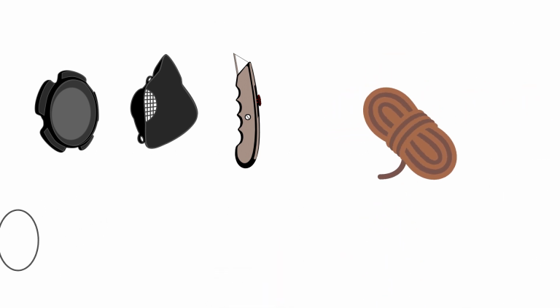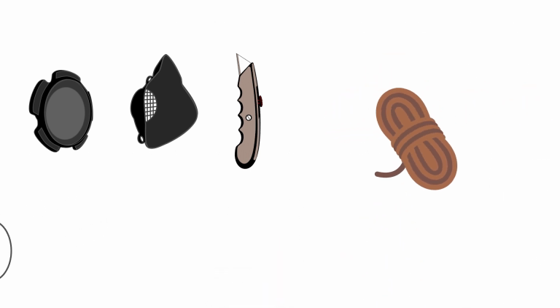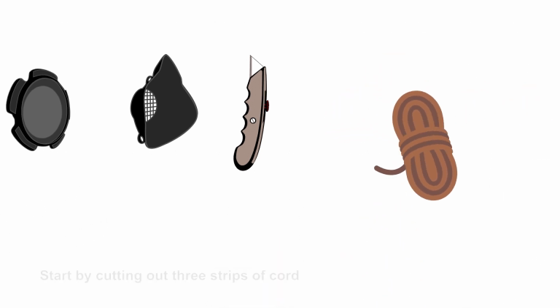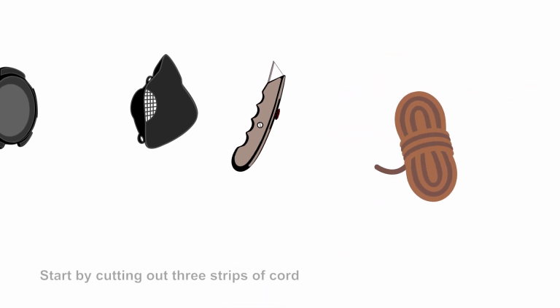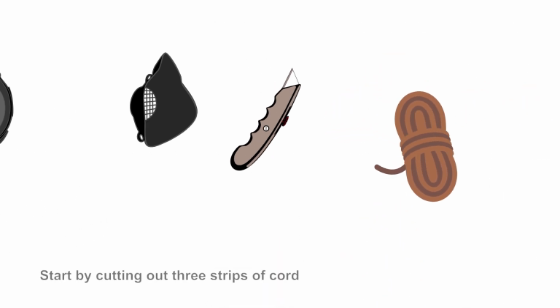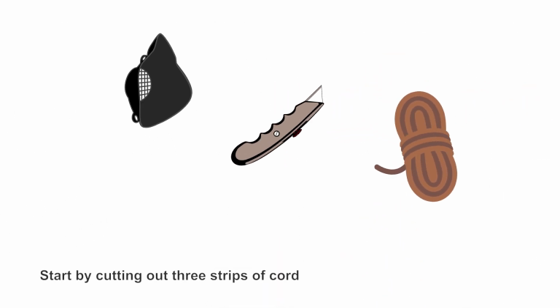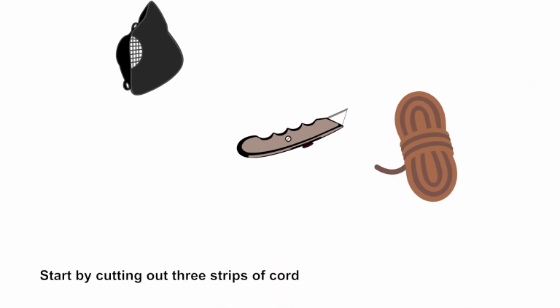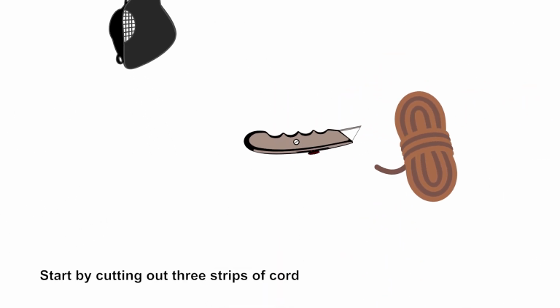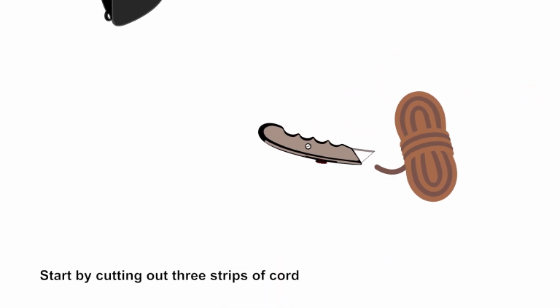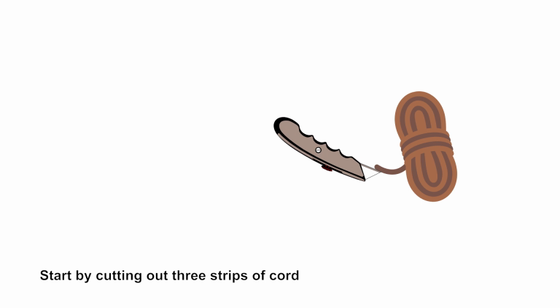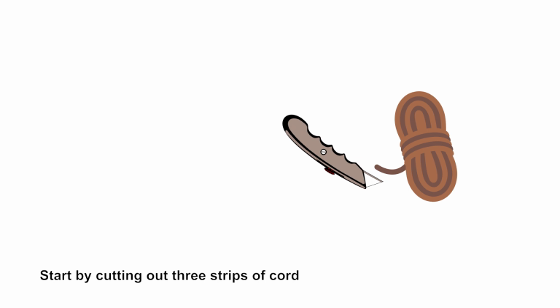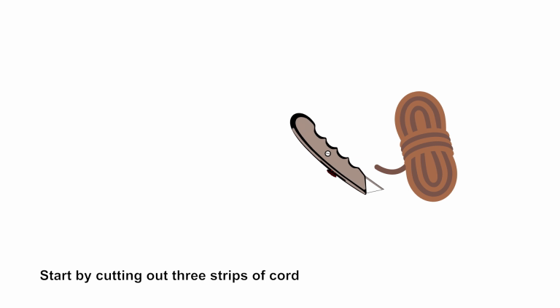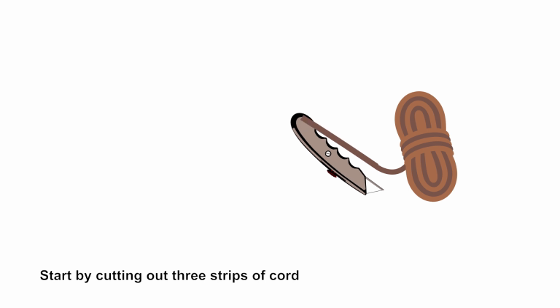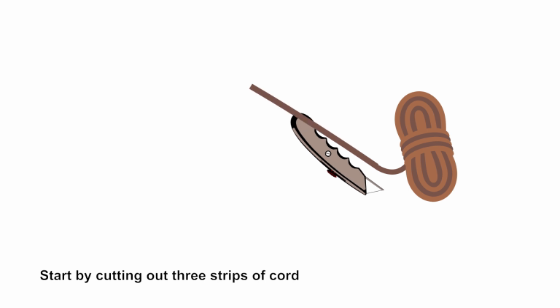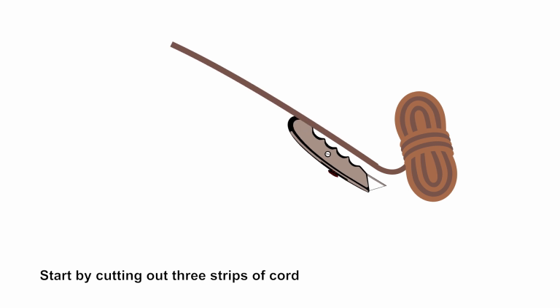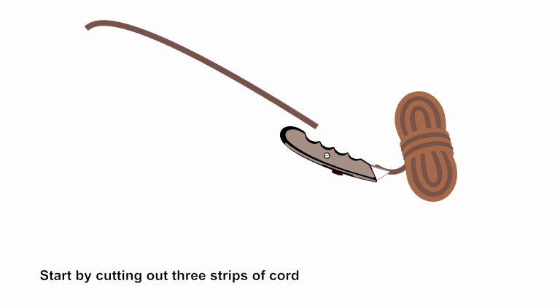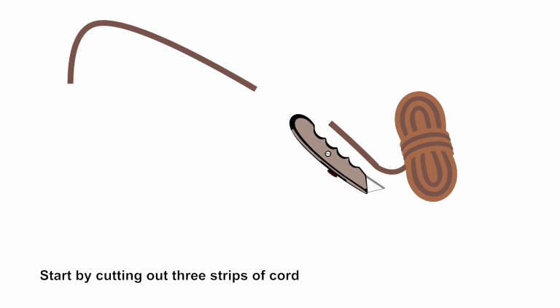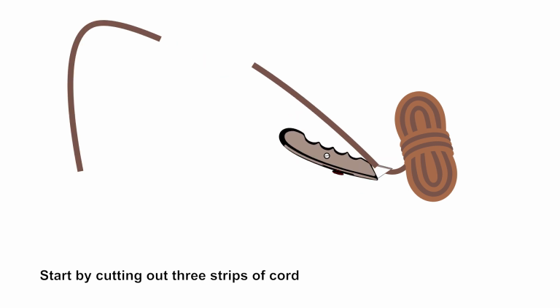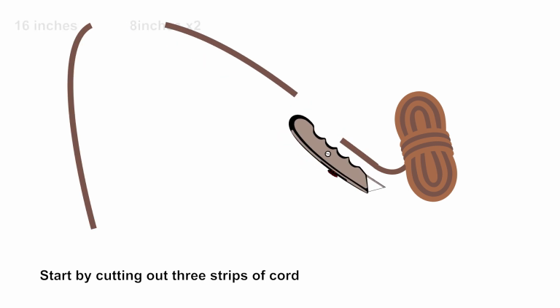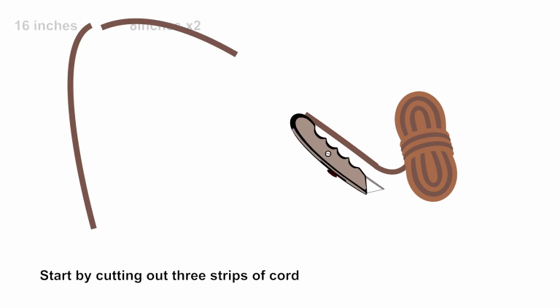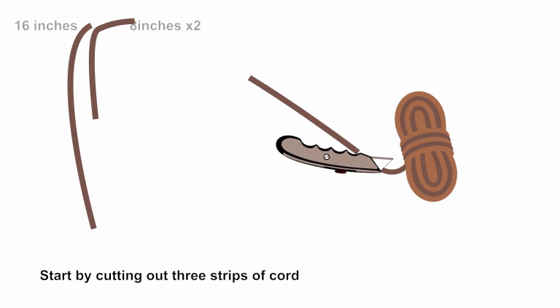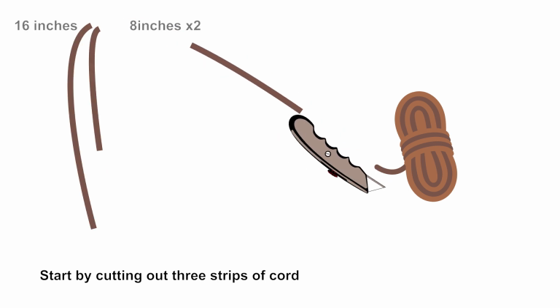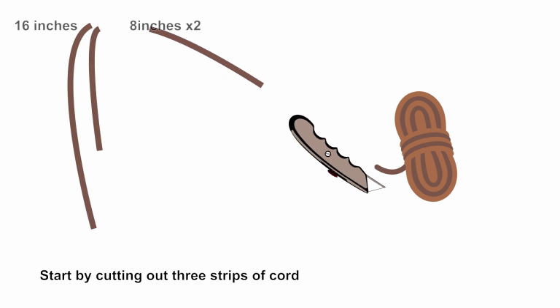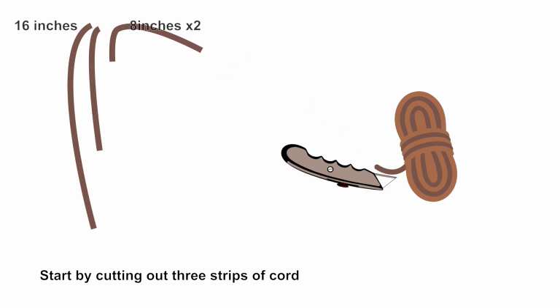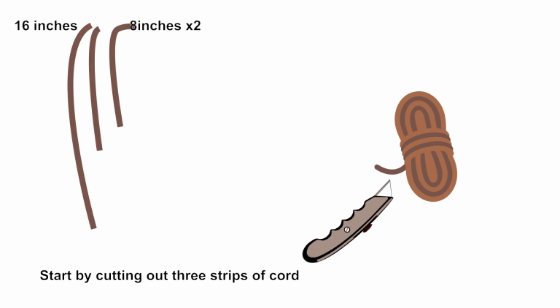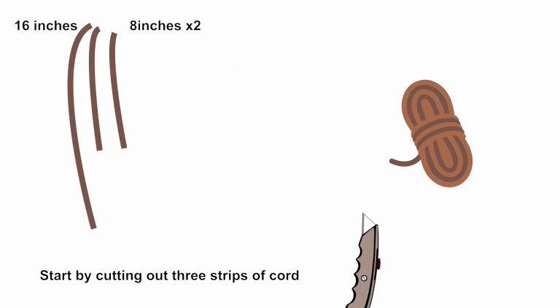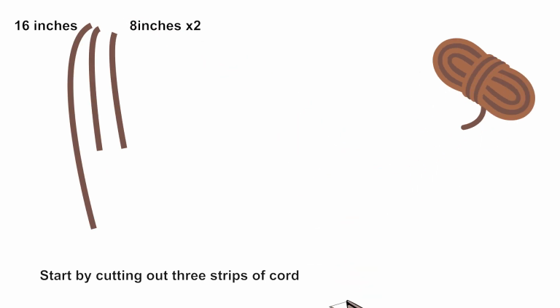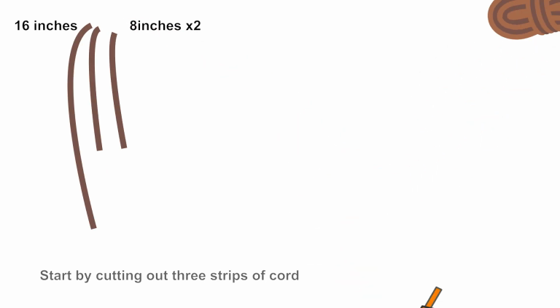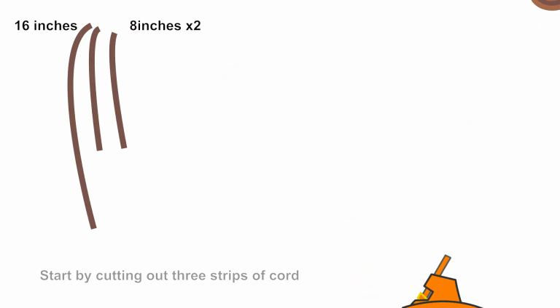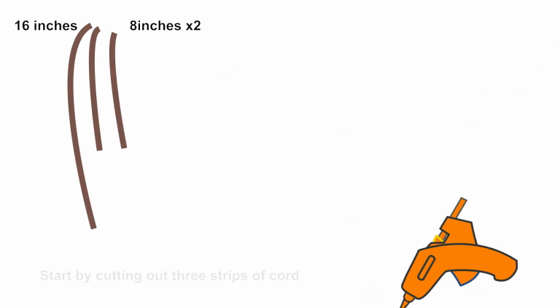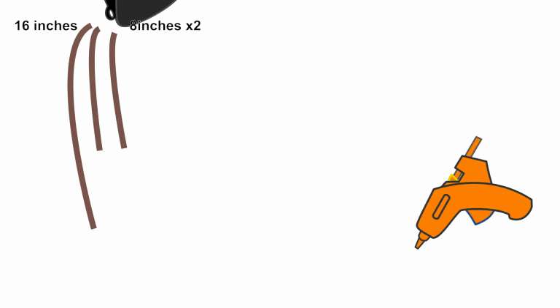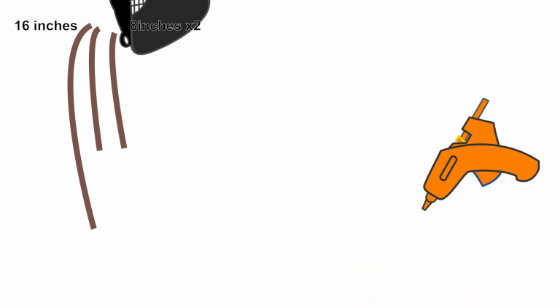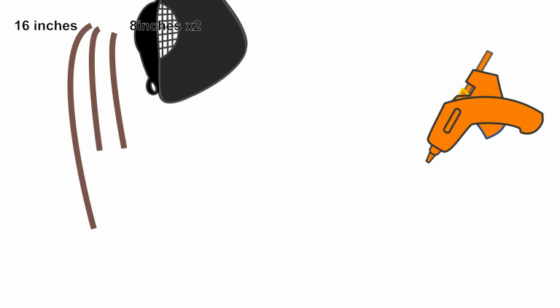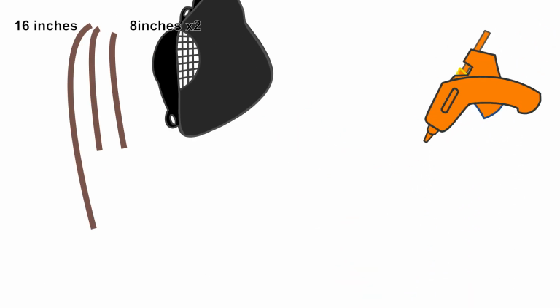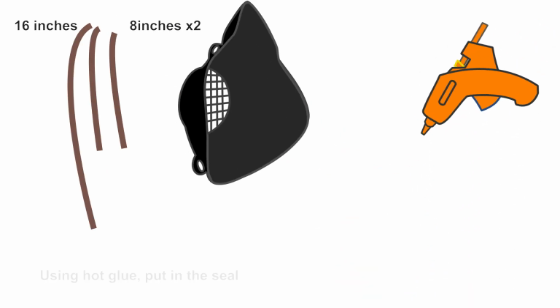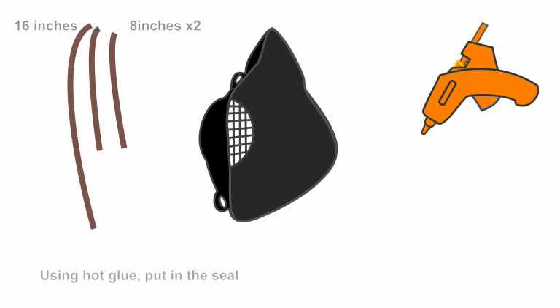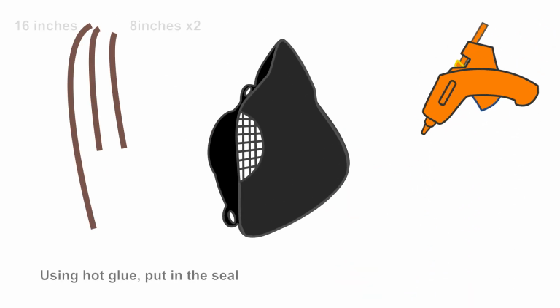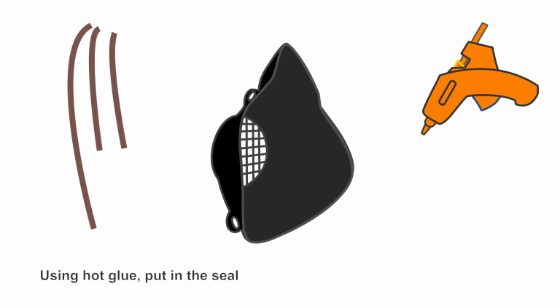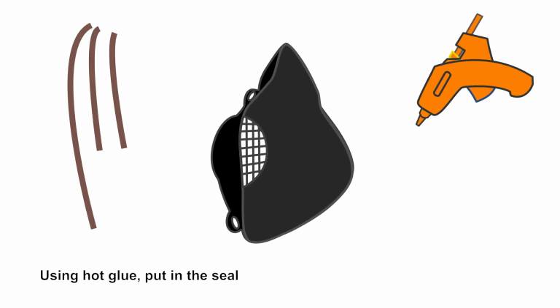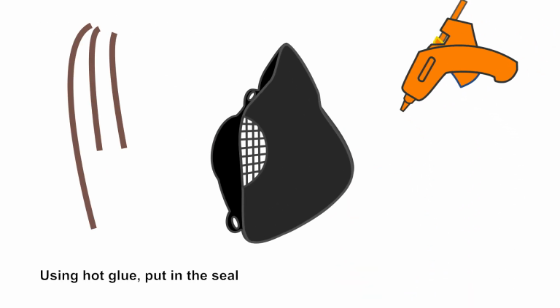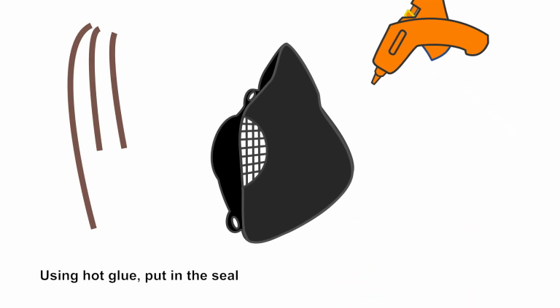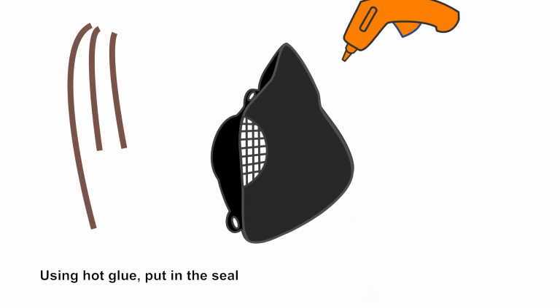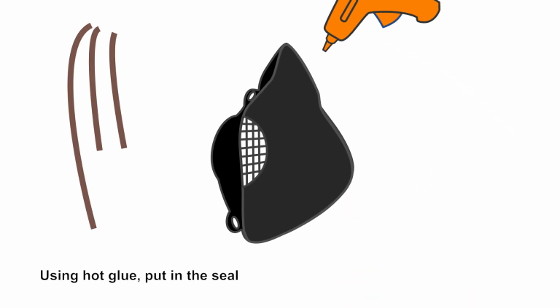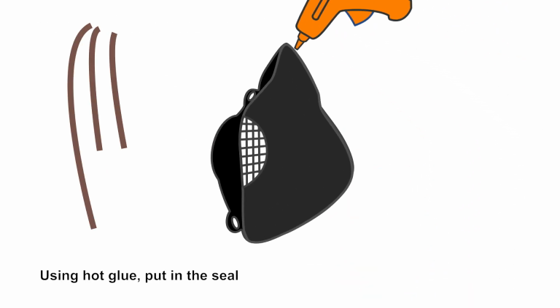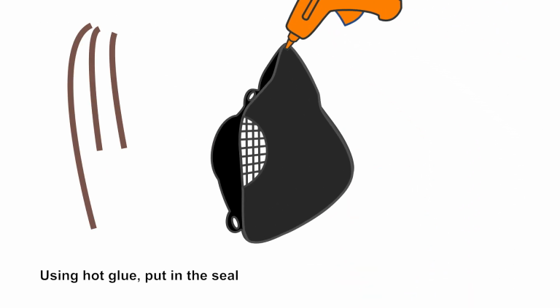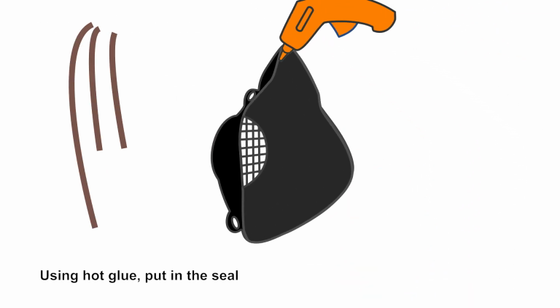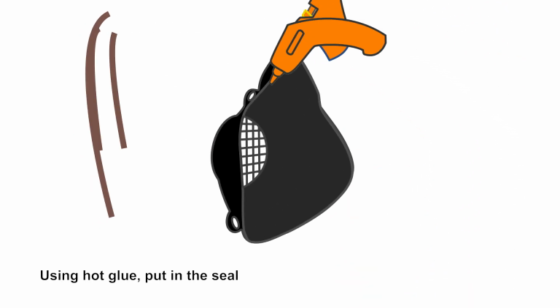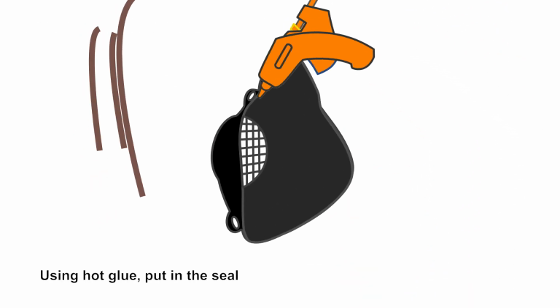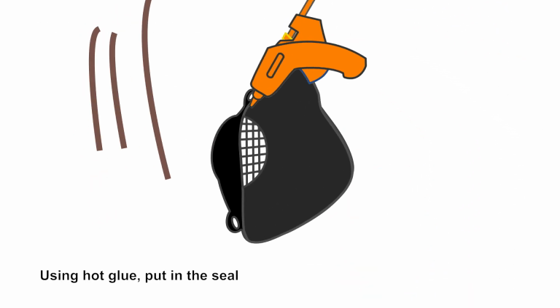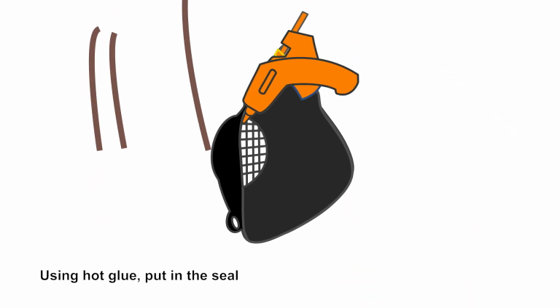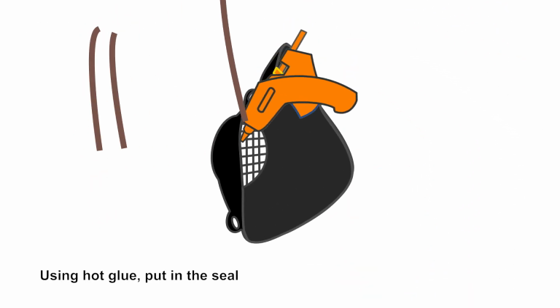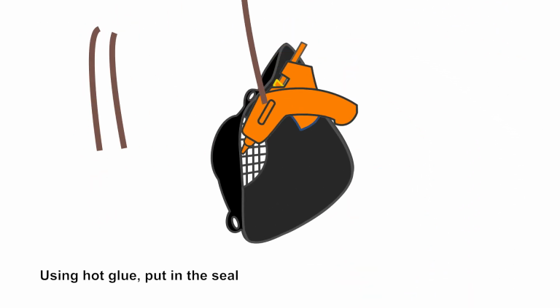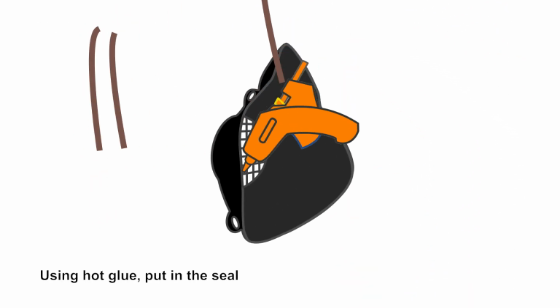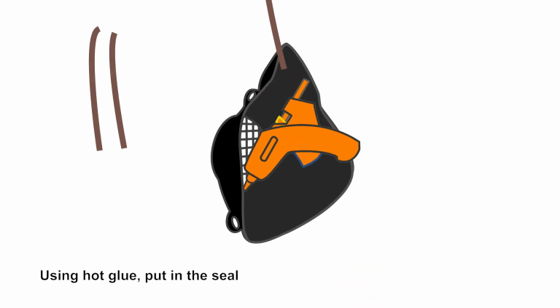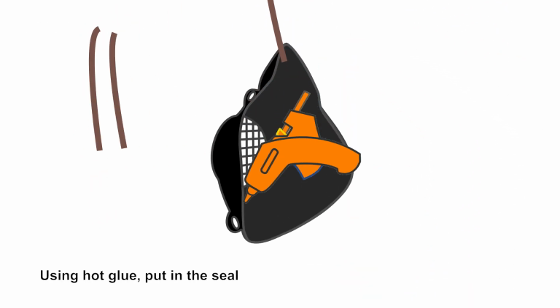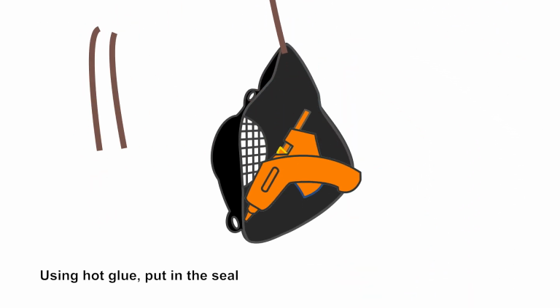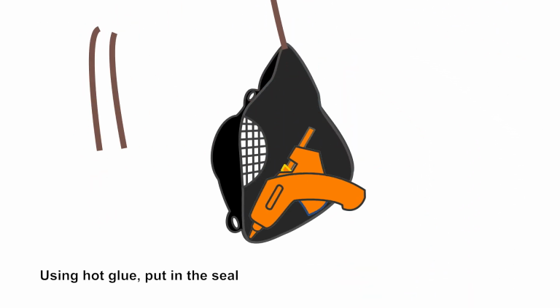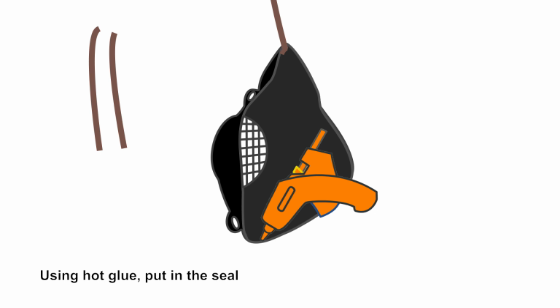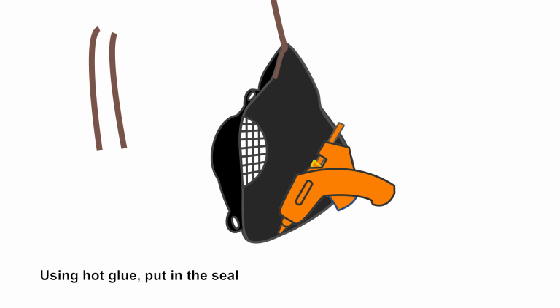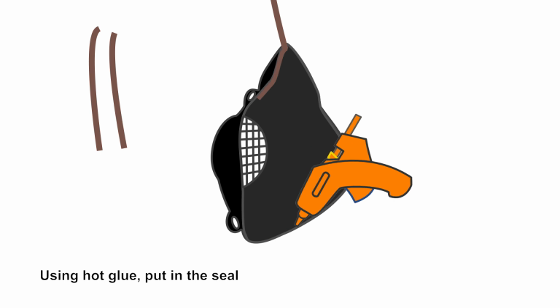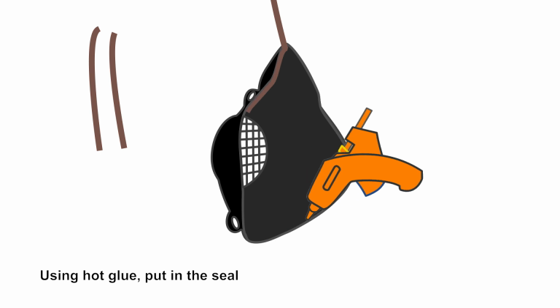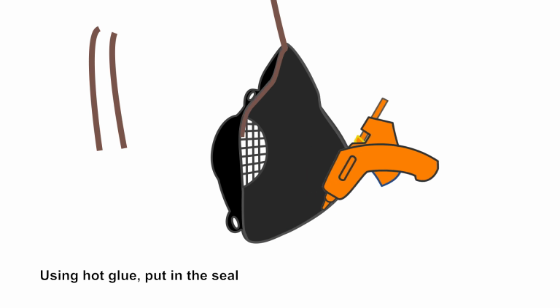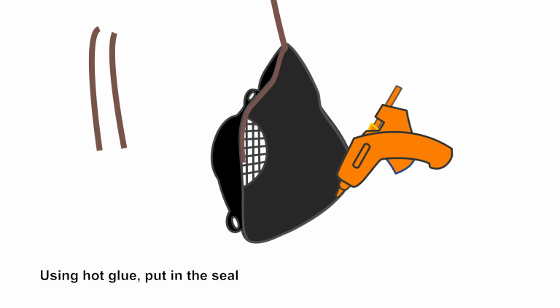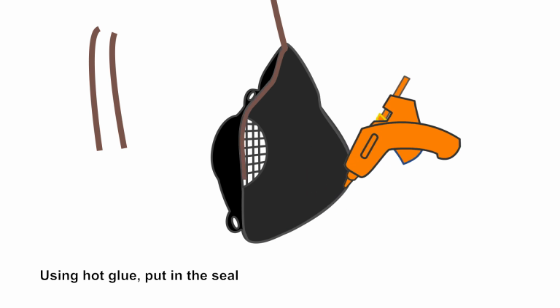Start by cutting out three strips of cord — 16 inches and 8 inches. Using hot glue, put in the seal.